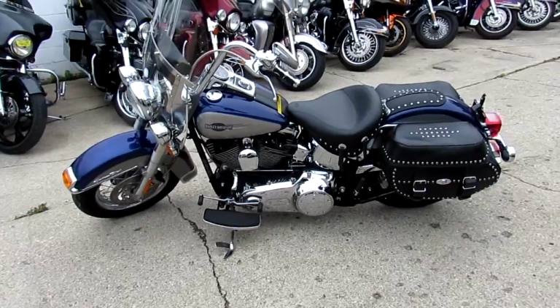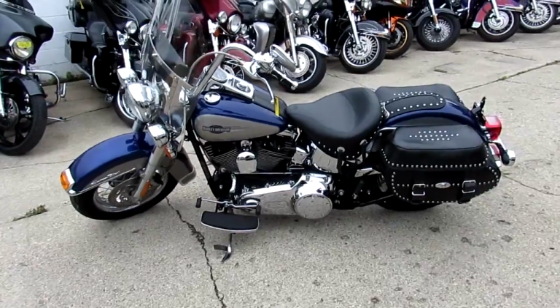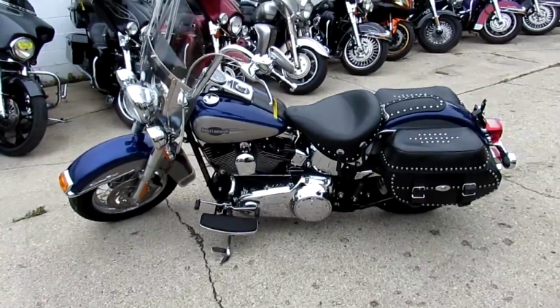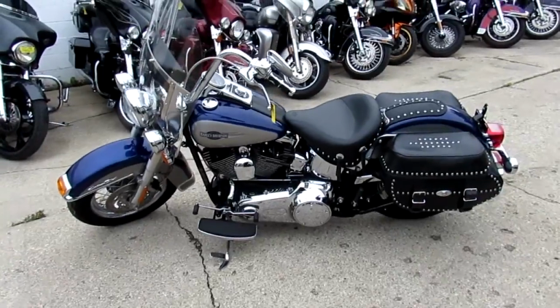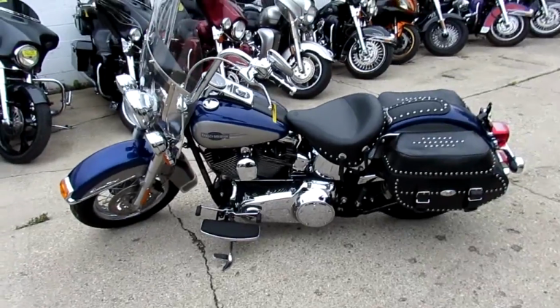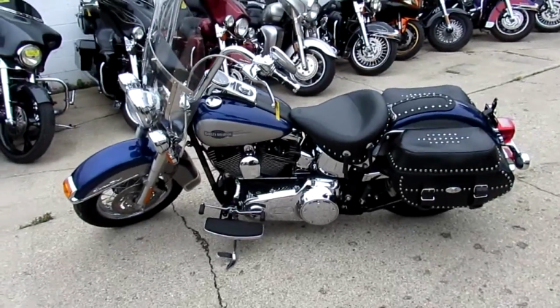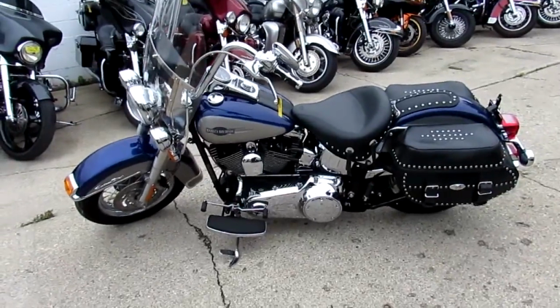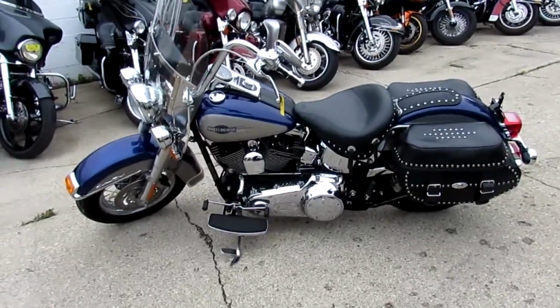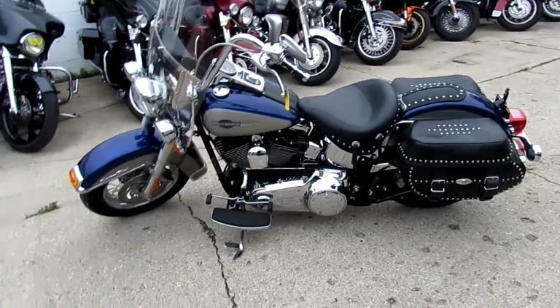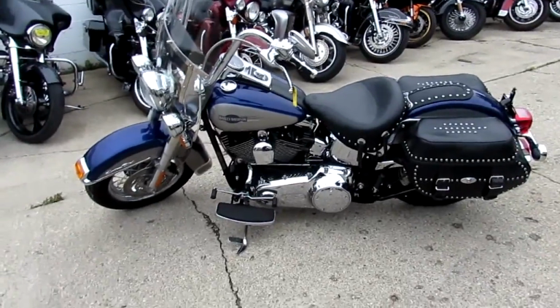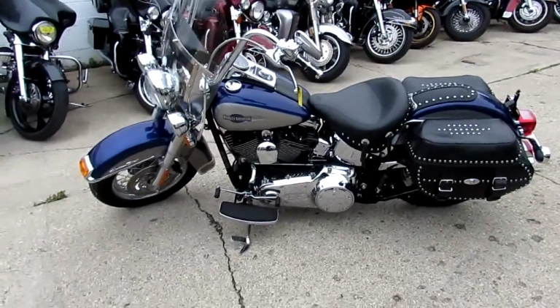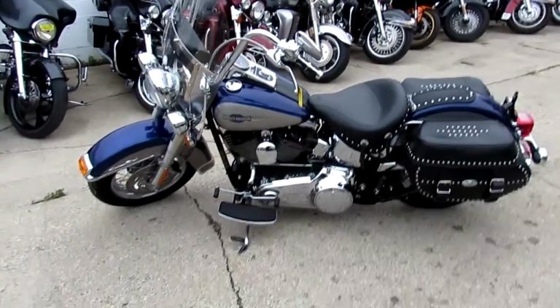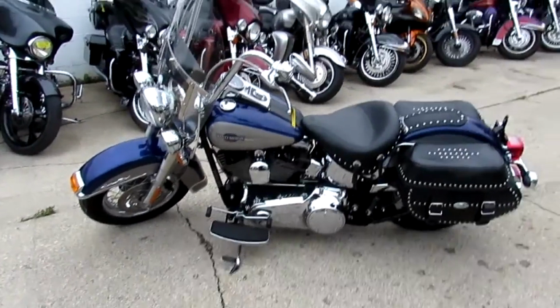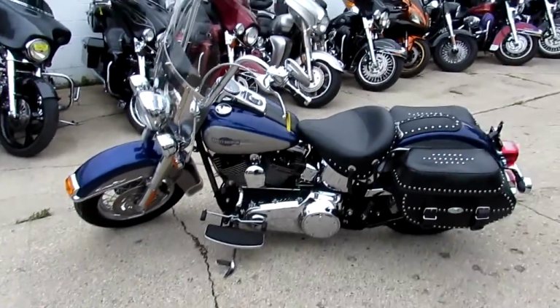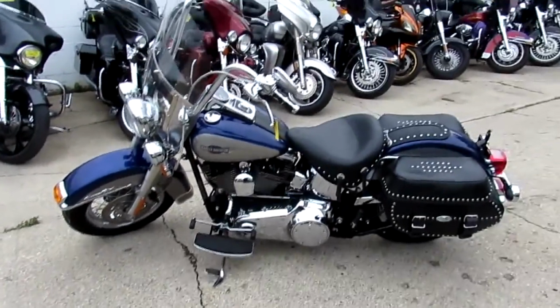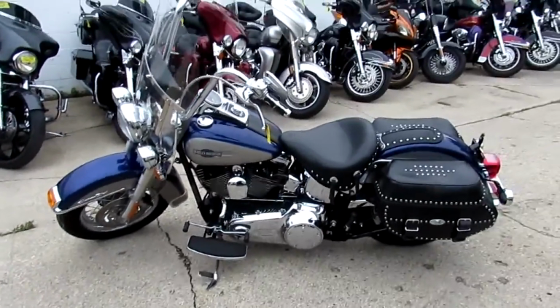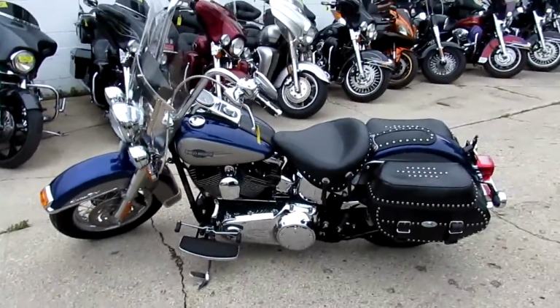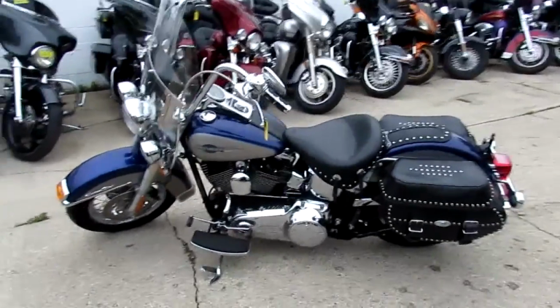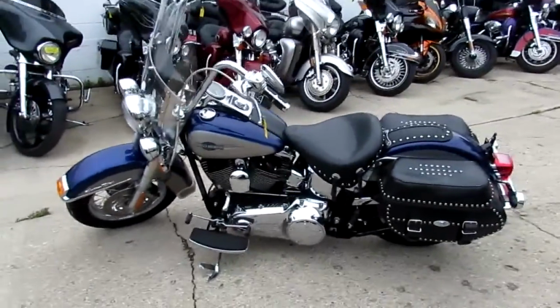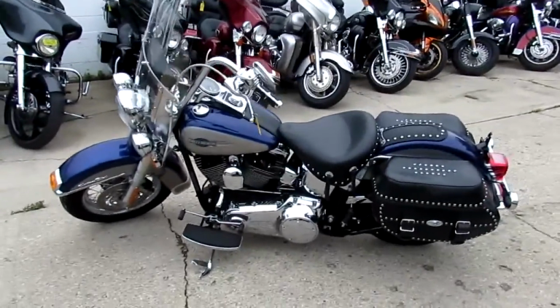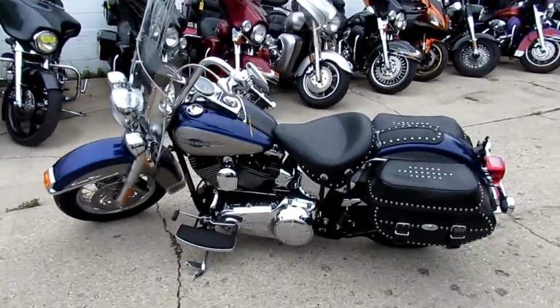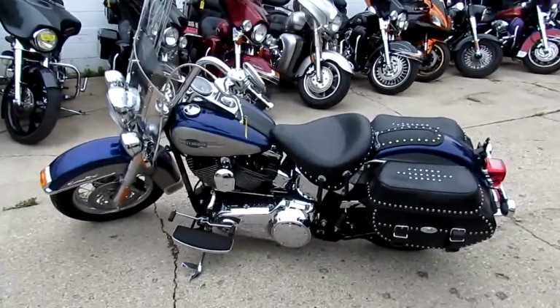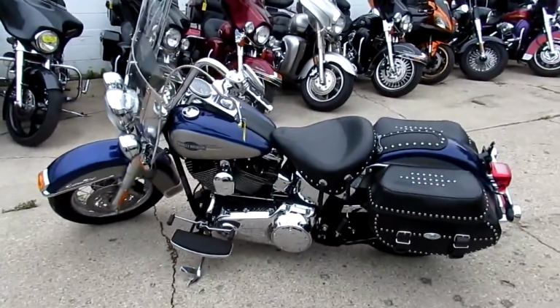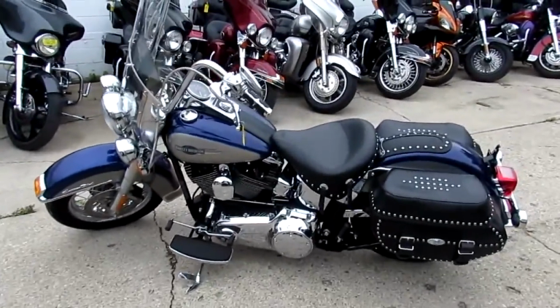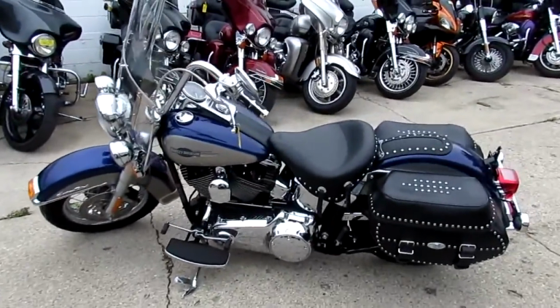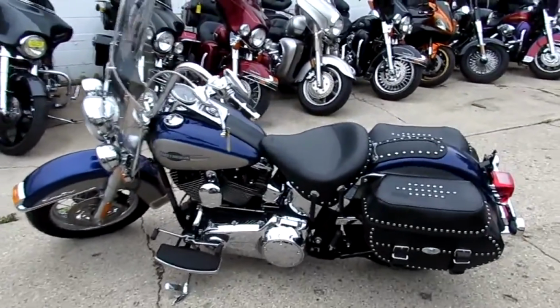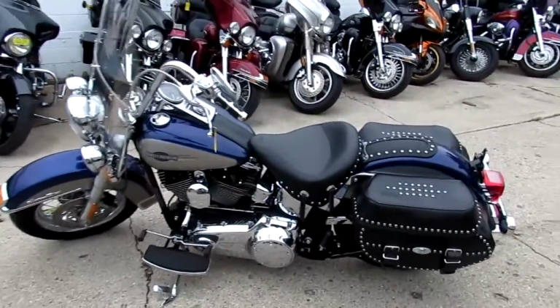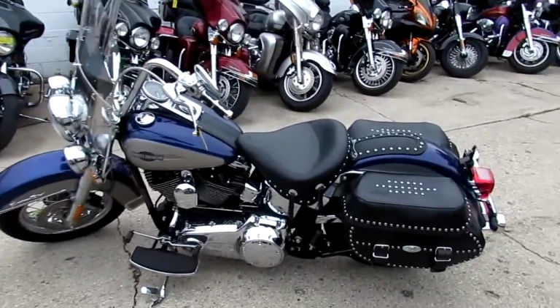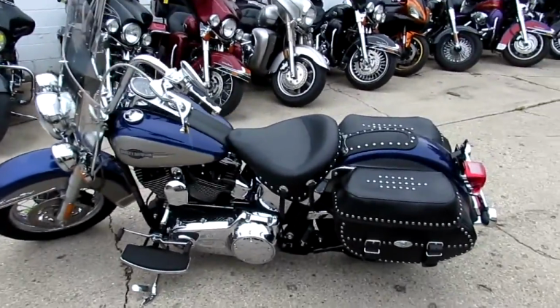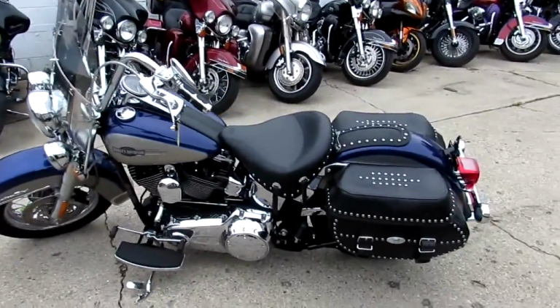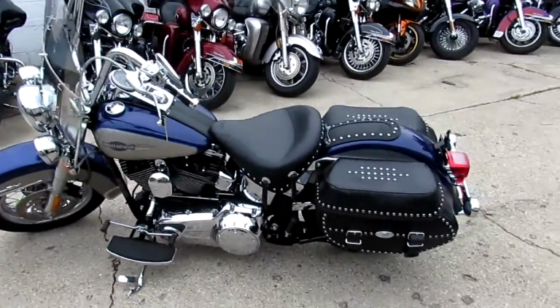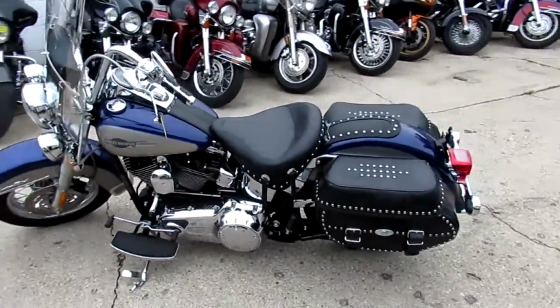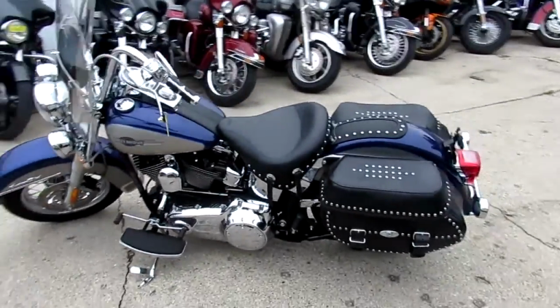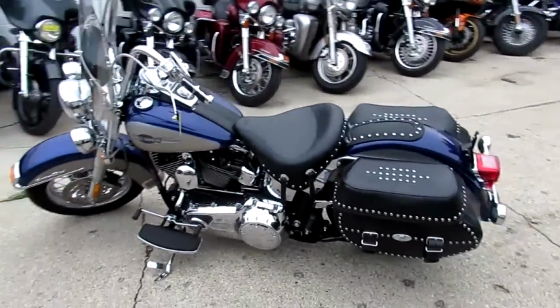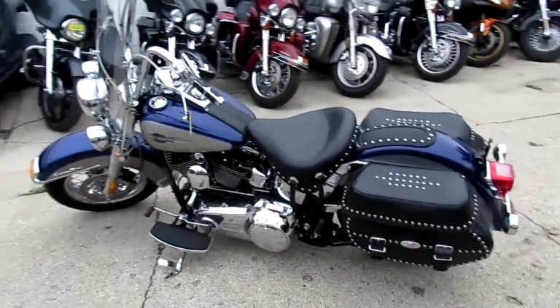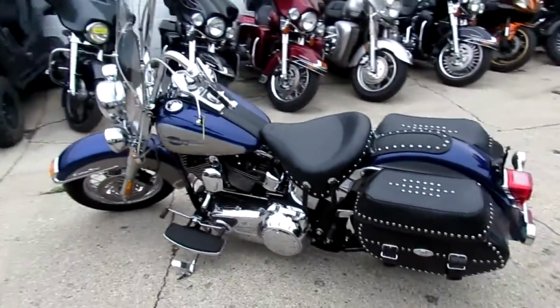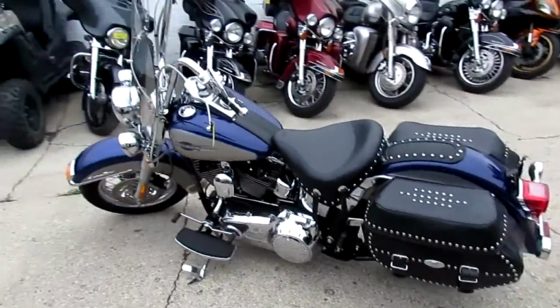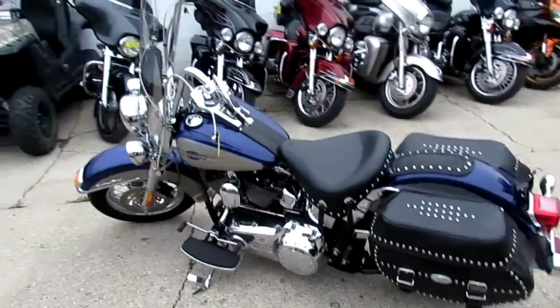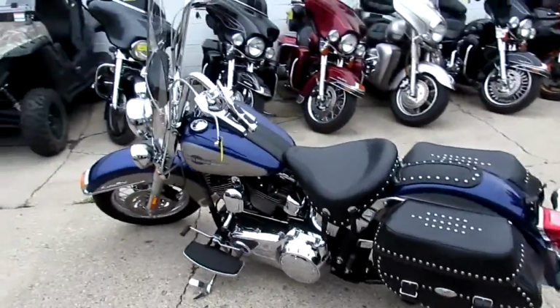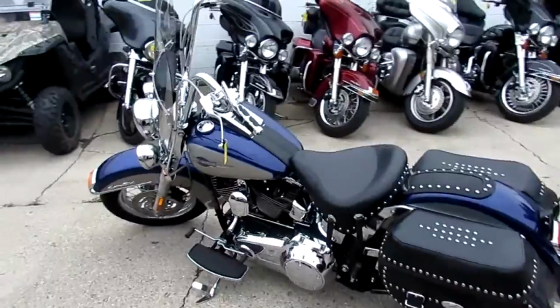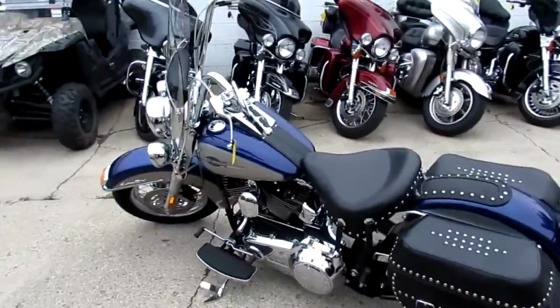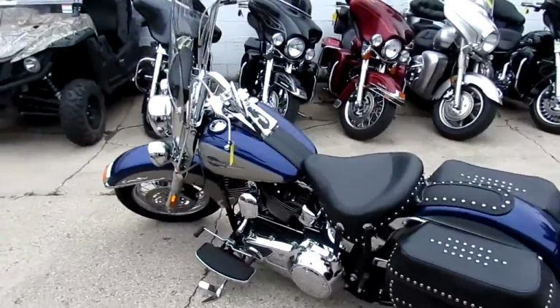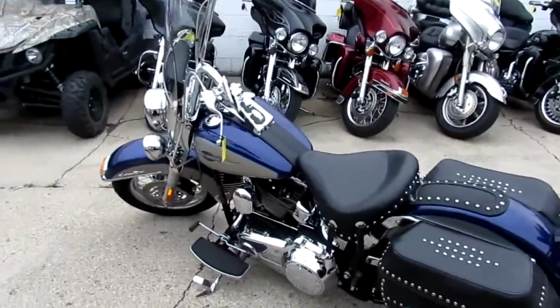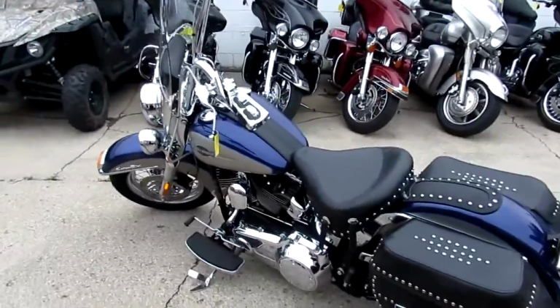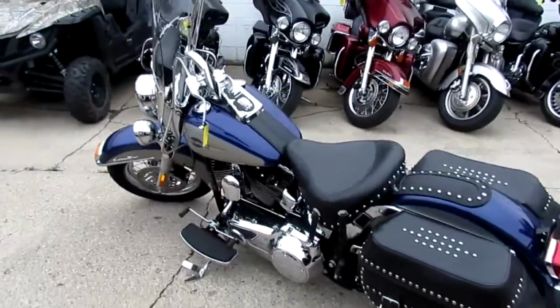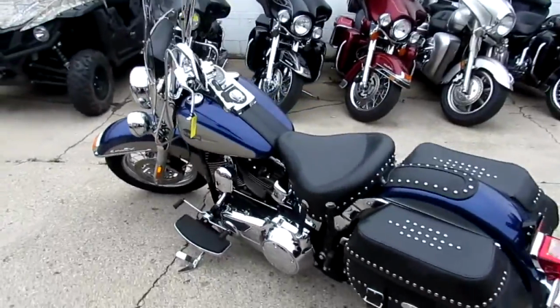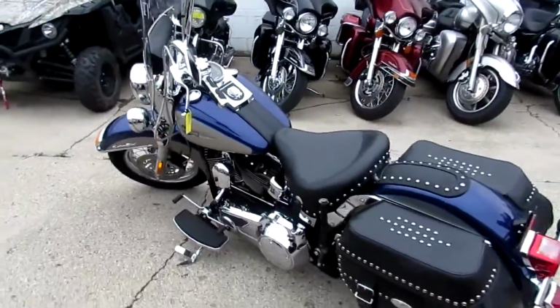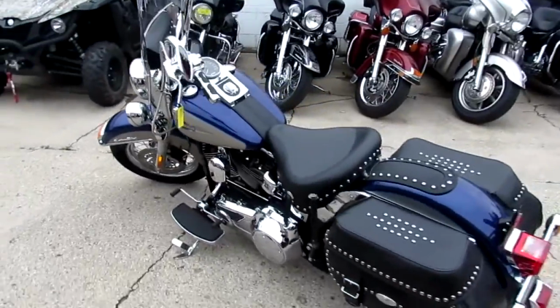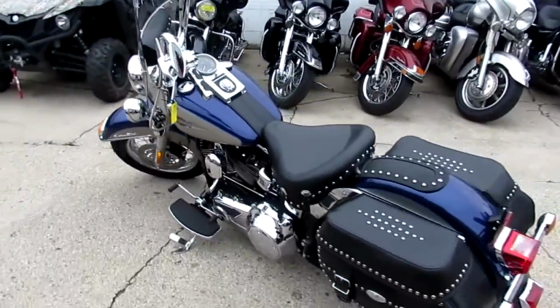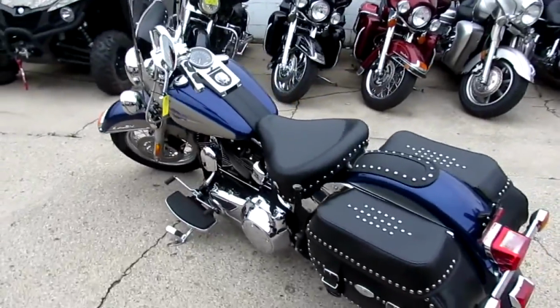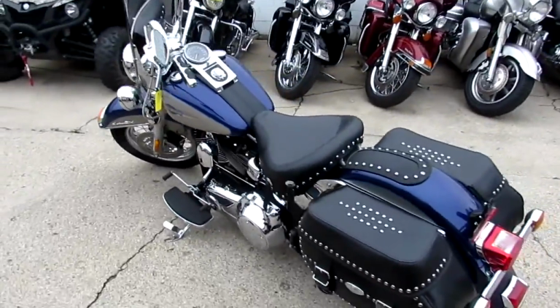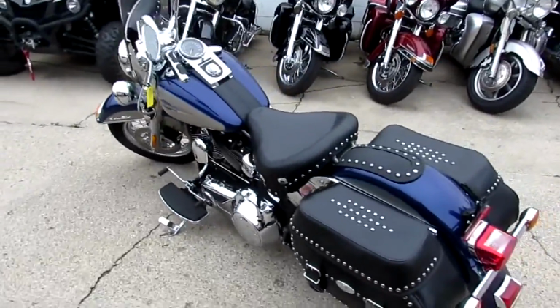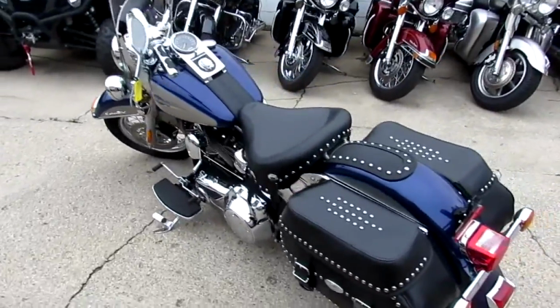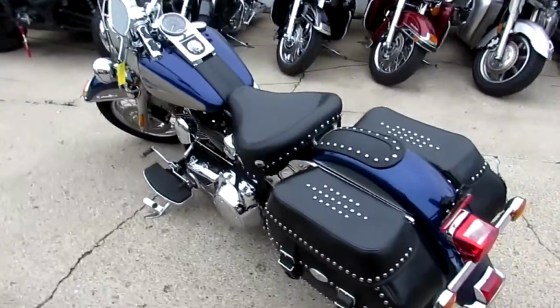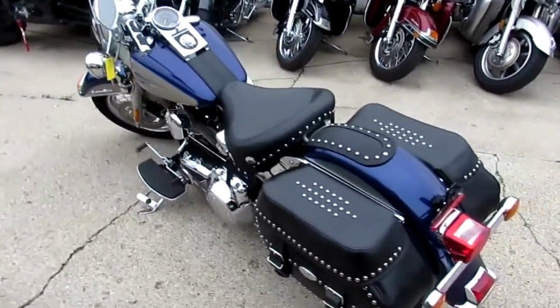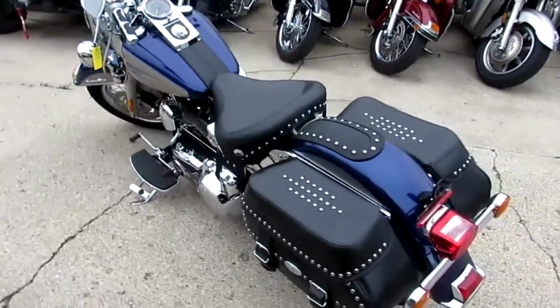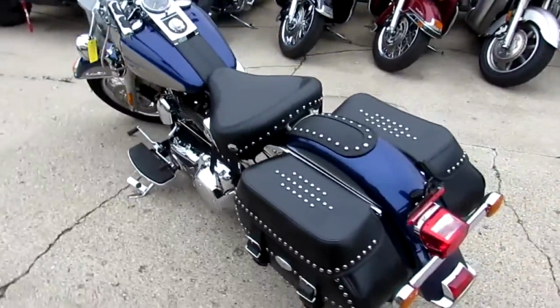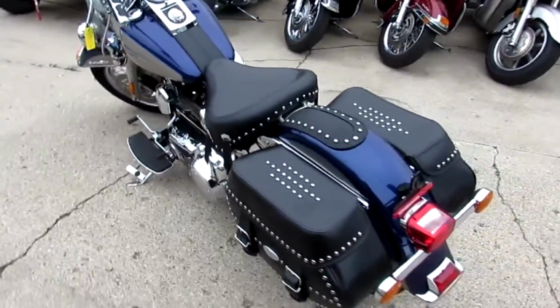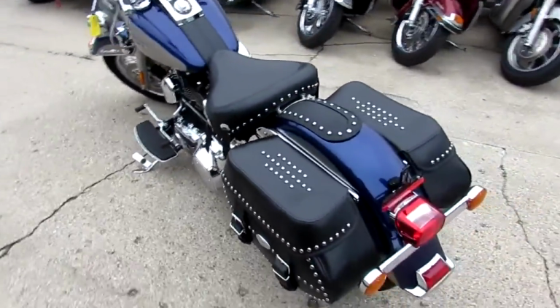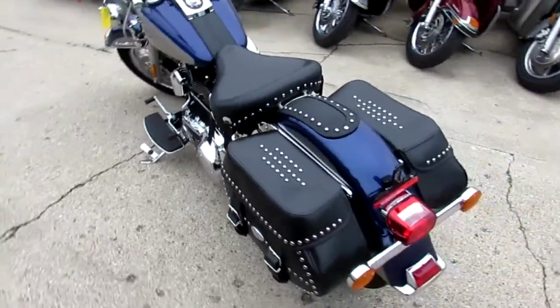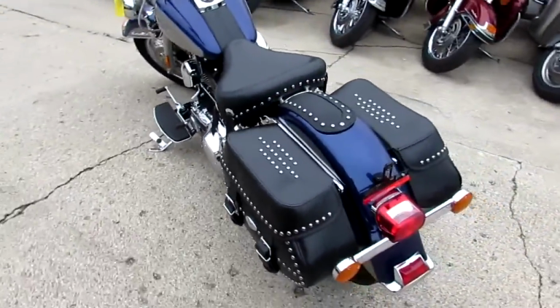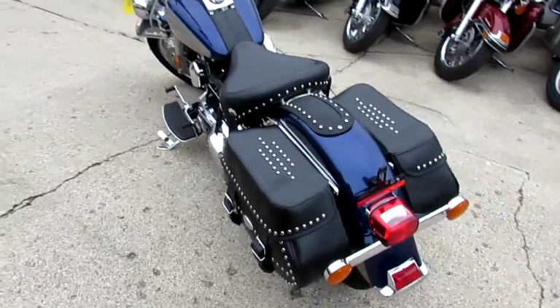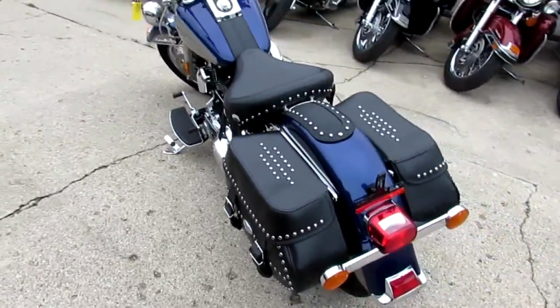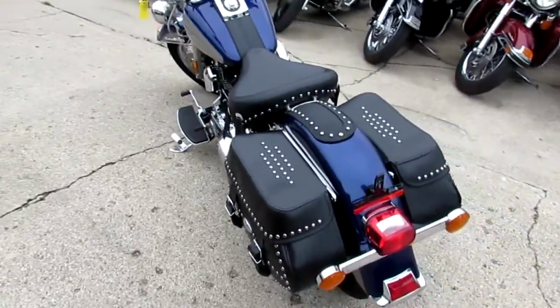Anybody looking for a nice used Harley? We have them here at Approval Powersports — over 250 used Harleys, over 400 used bikes.